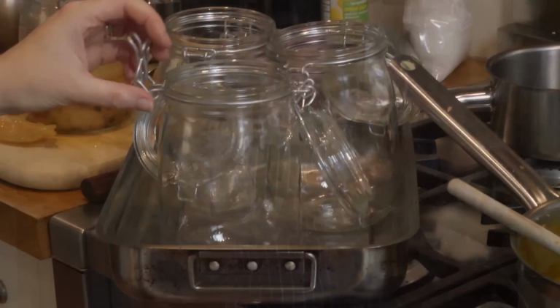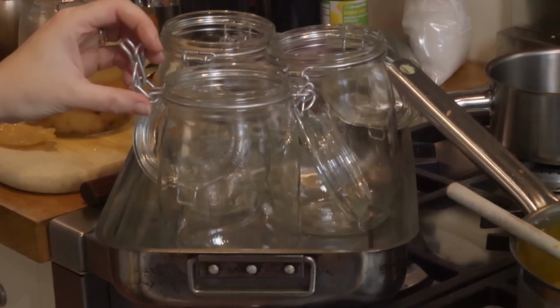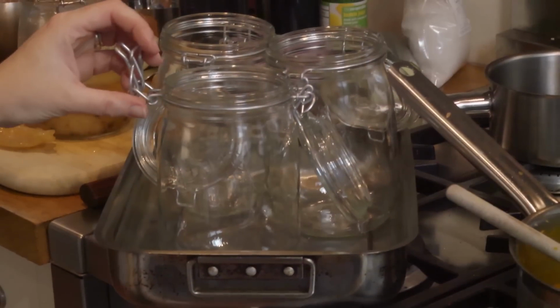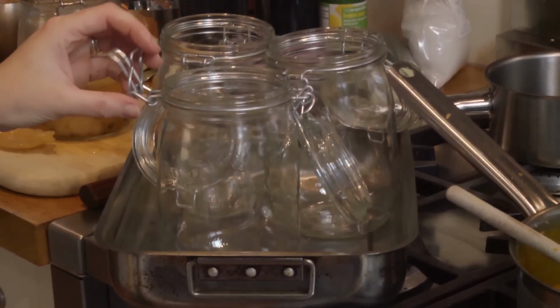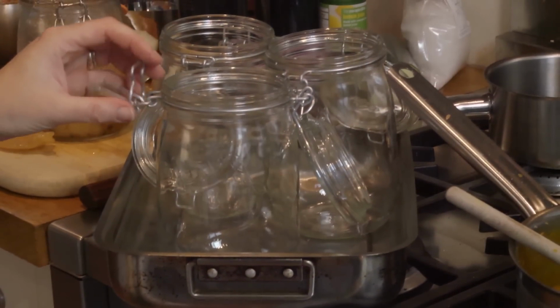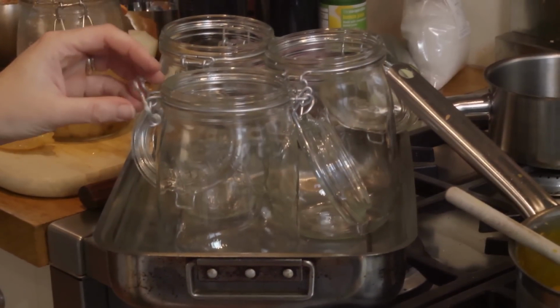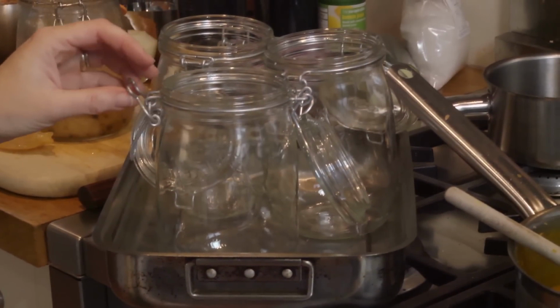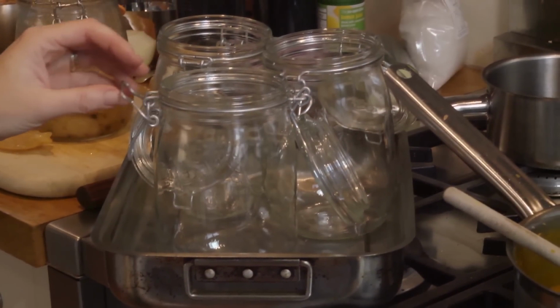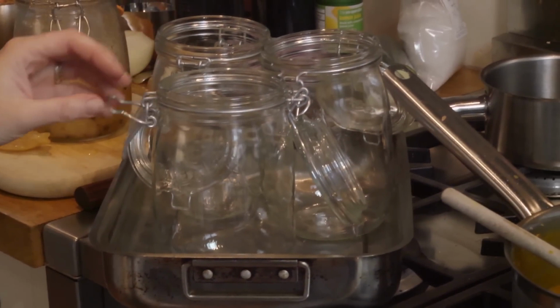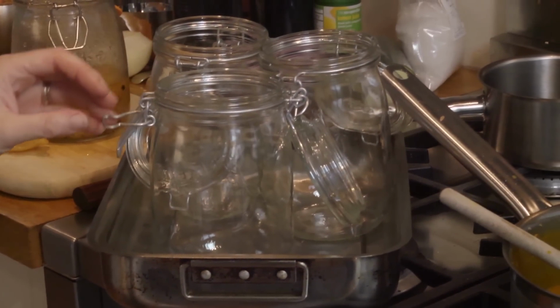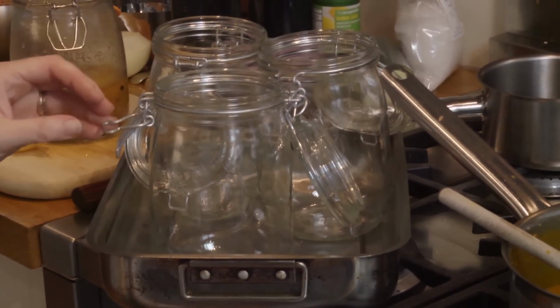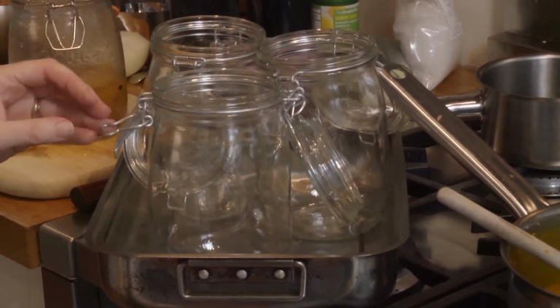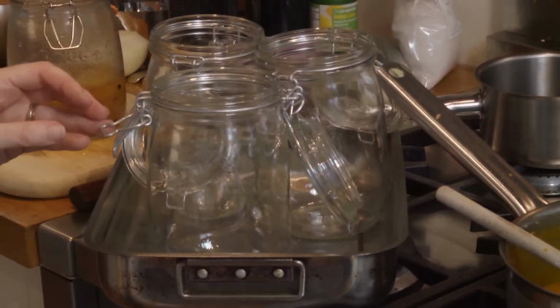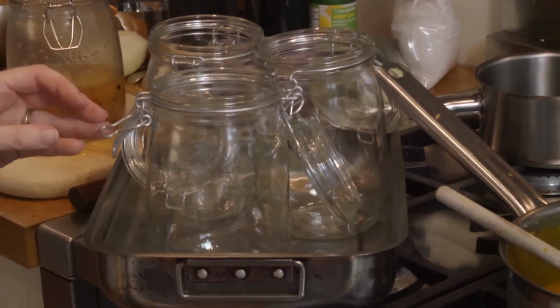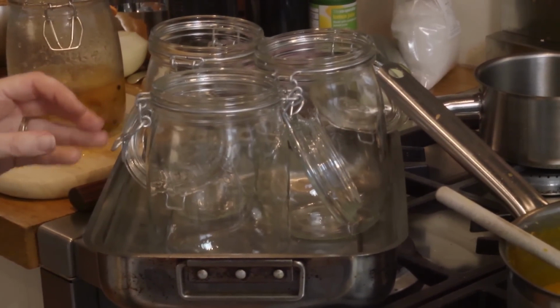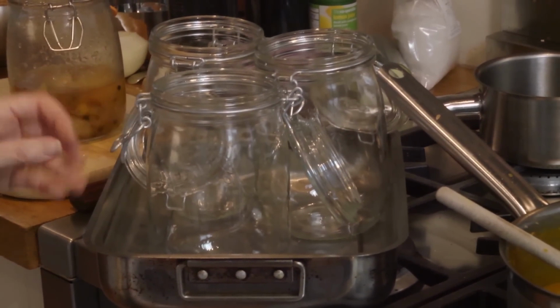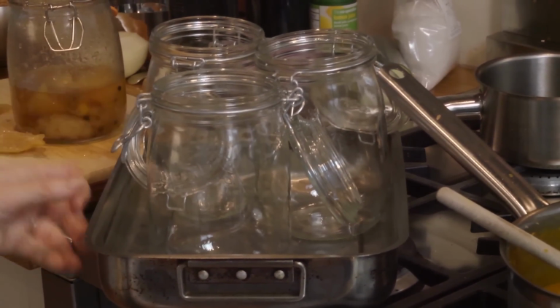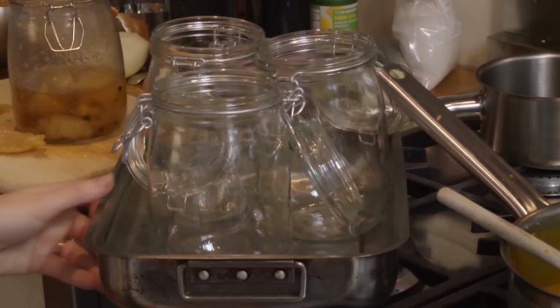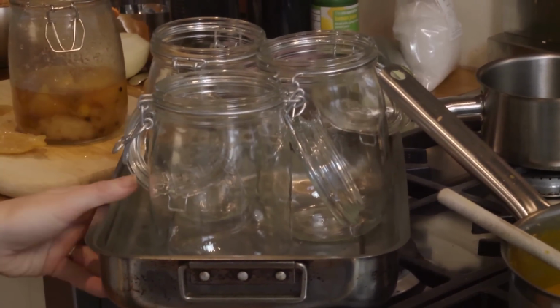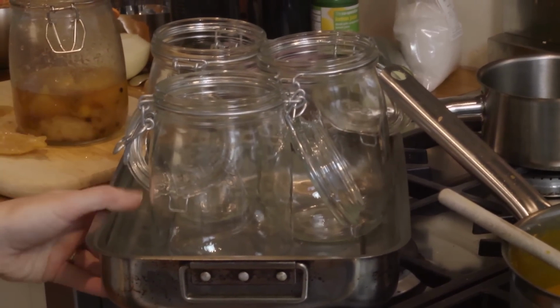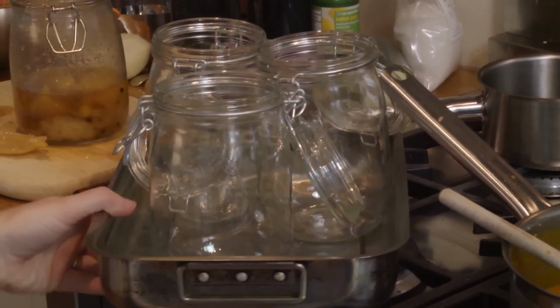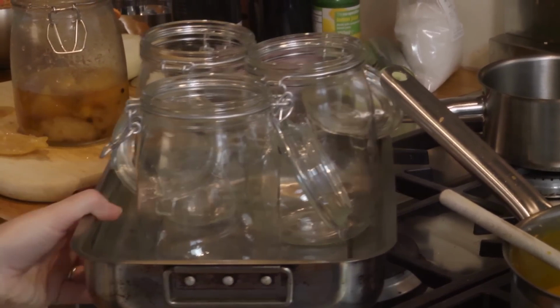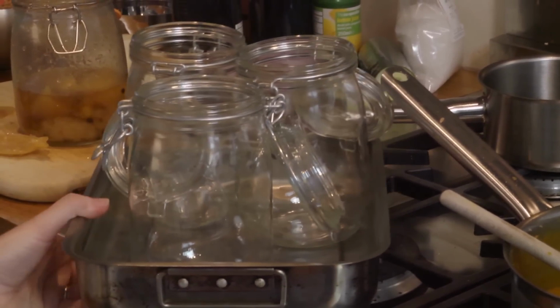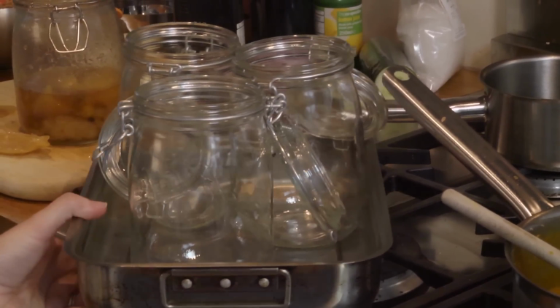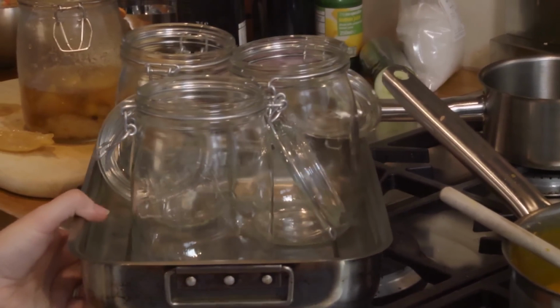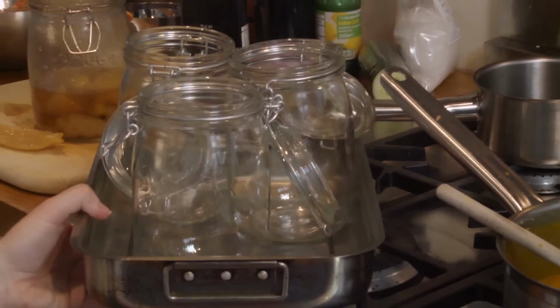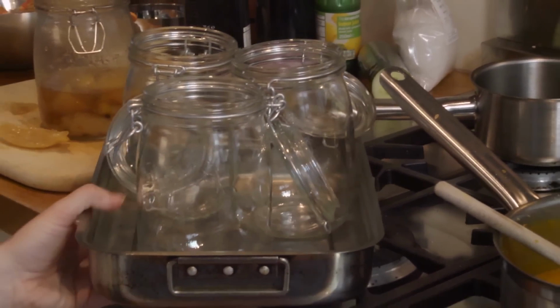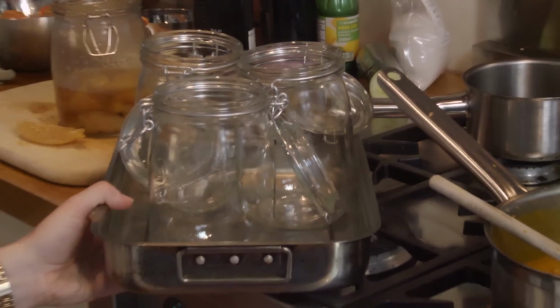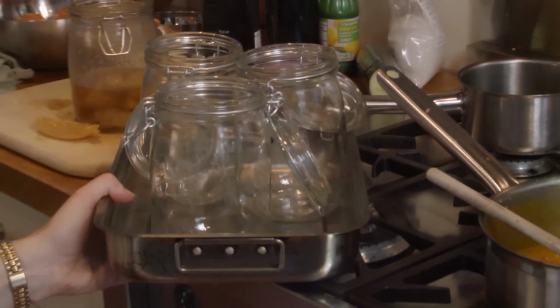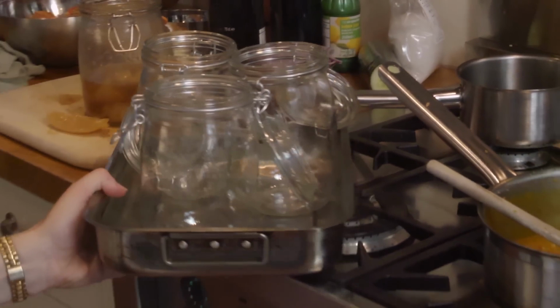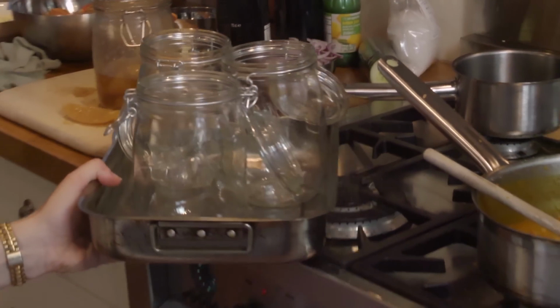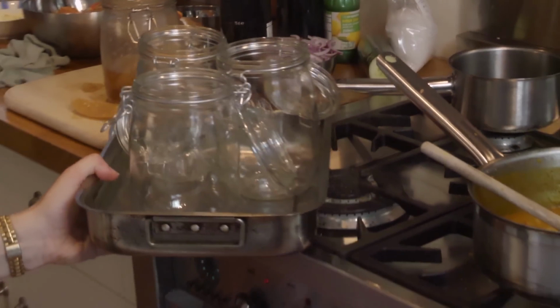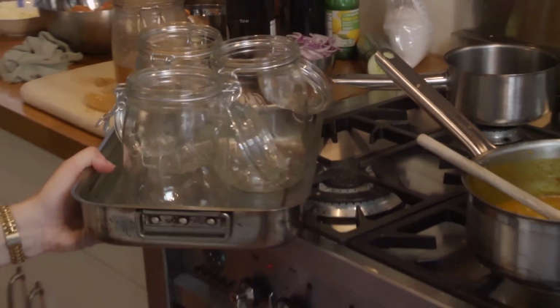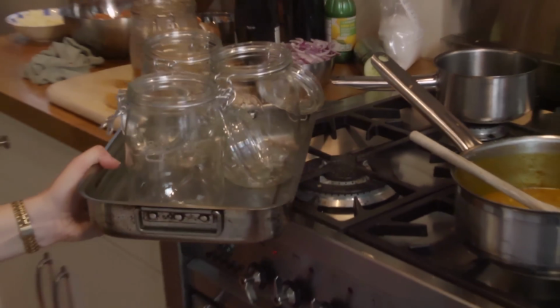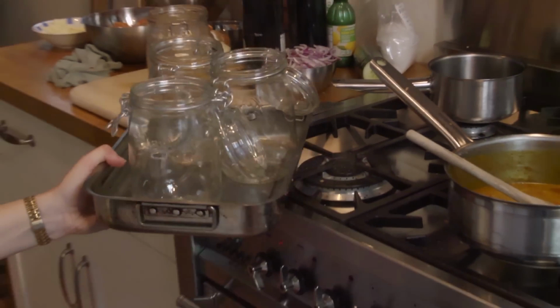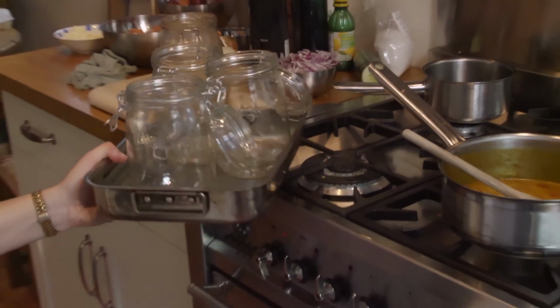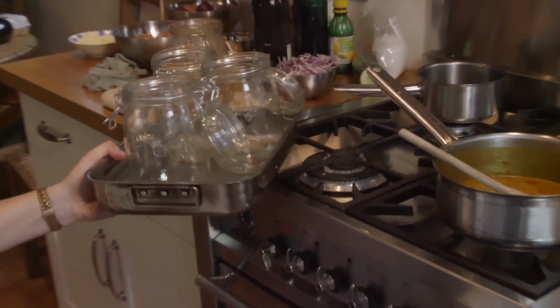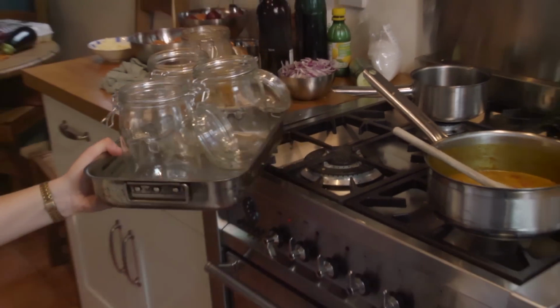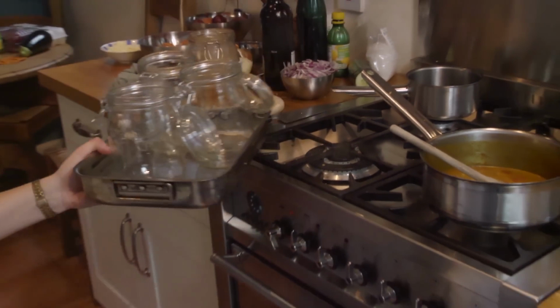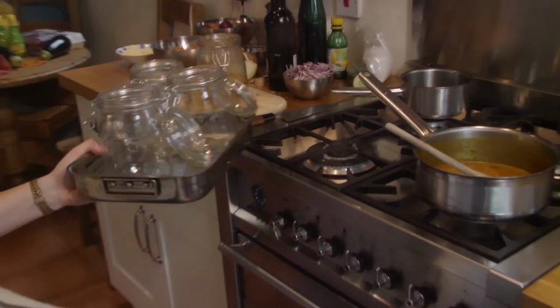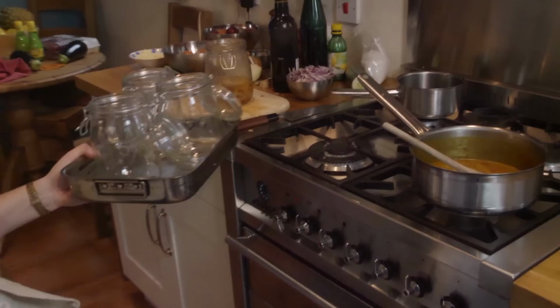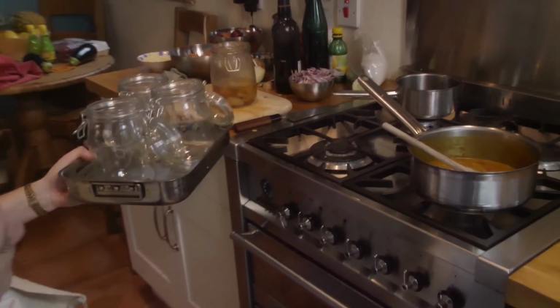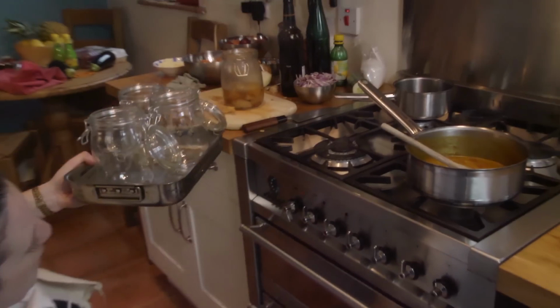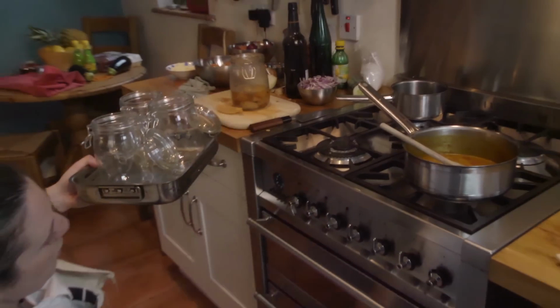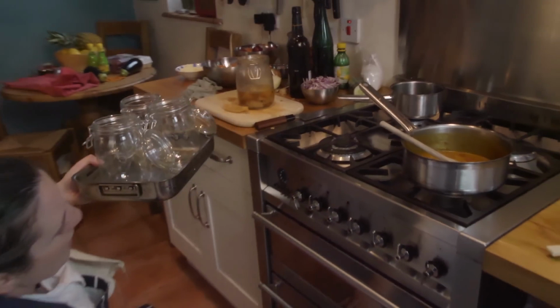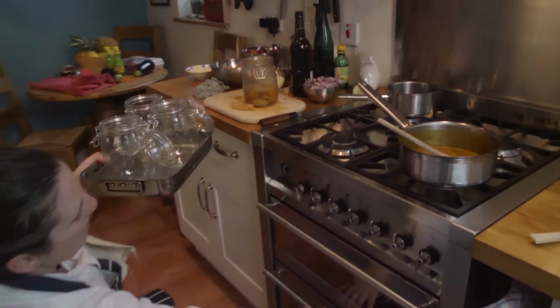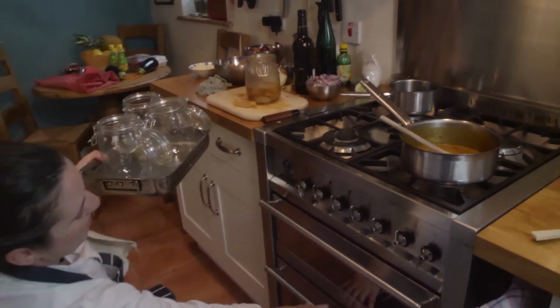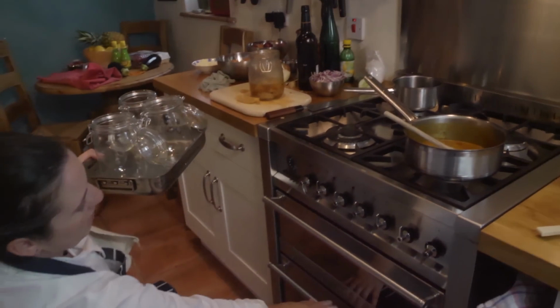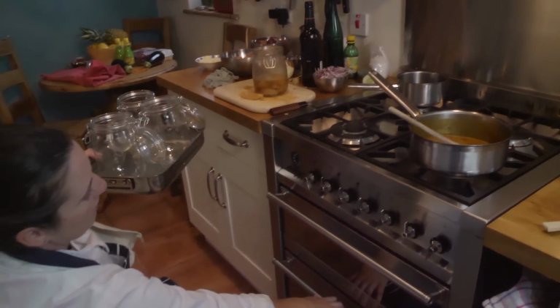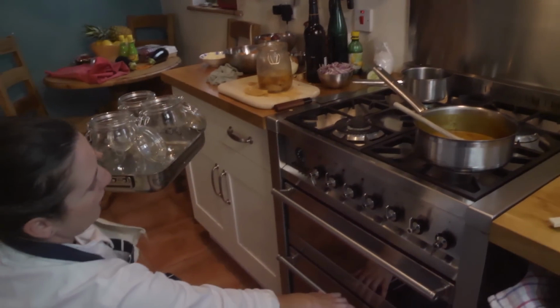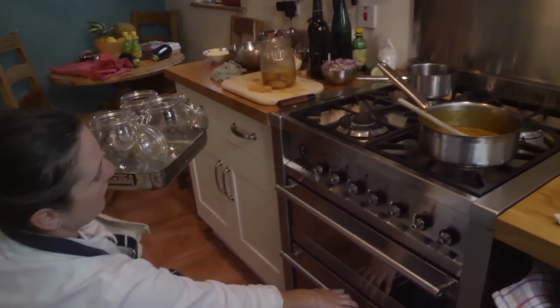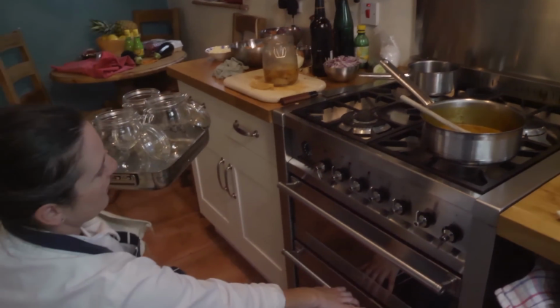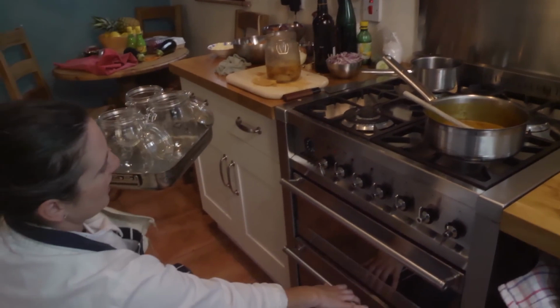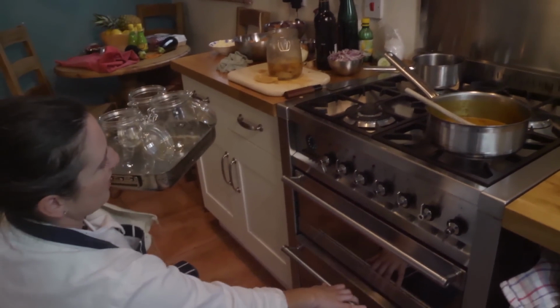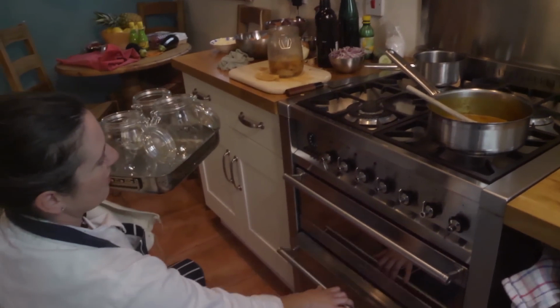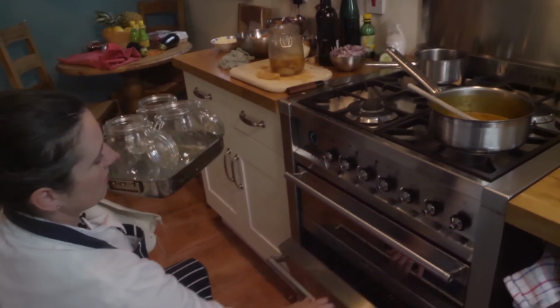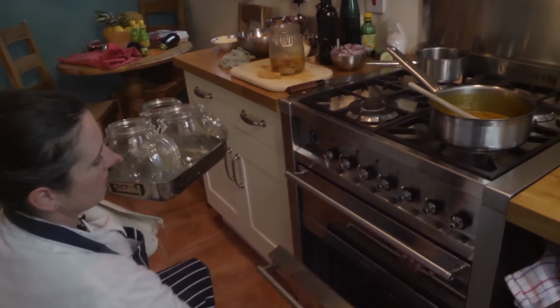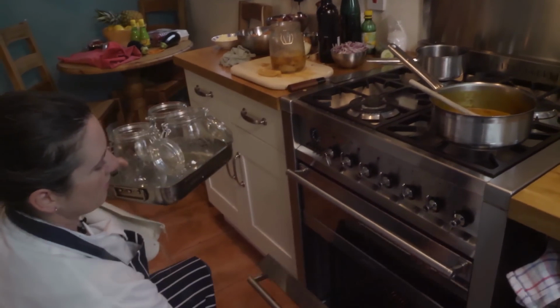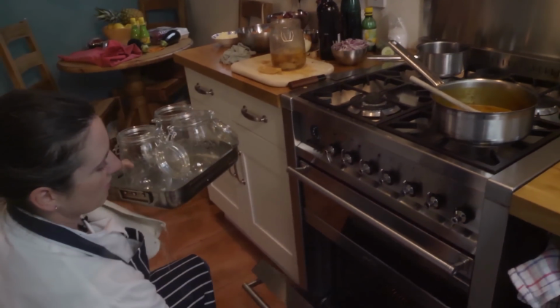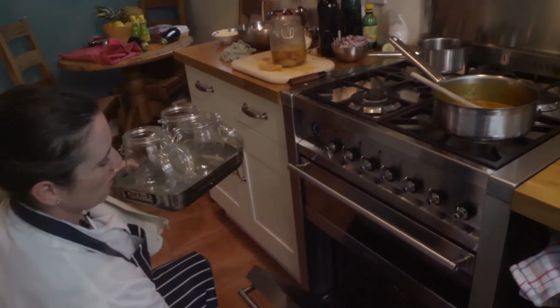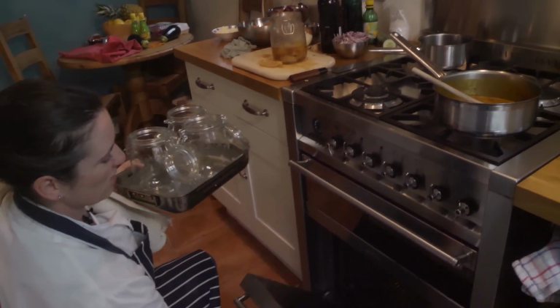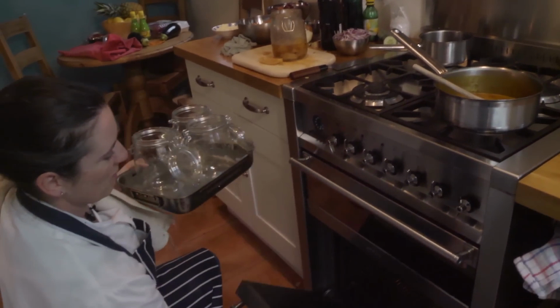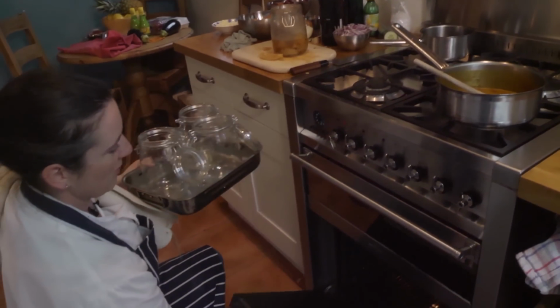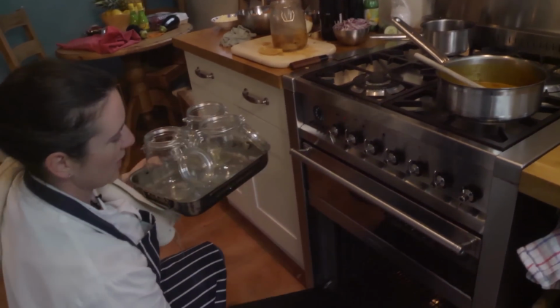I'm just going to sterilise these jars, and you can do that by putting them in the oven at about 150 degrees or so.